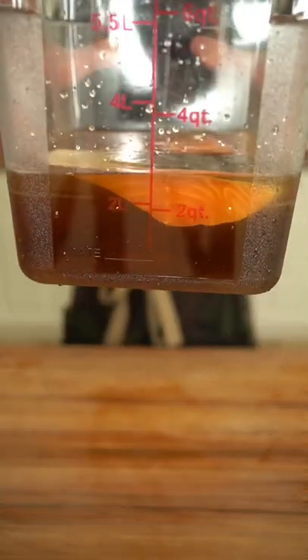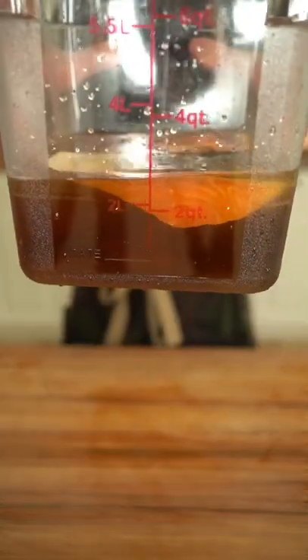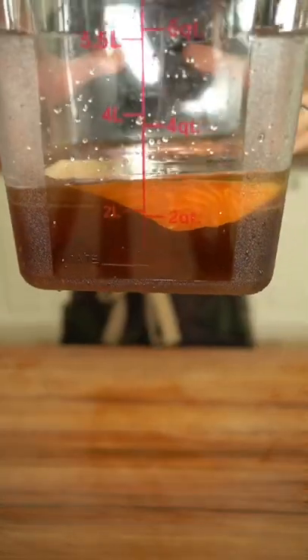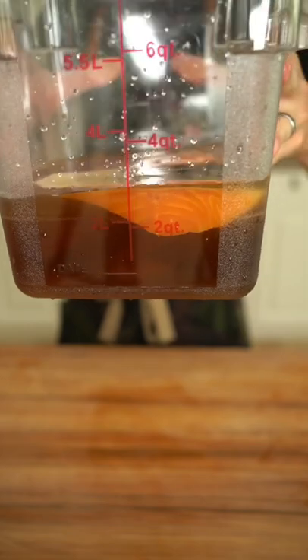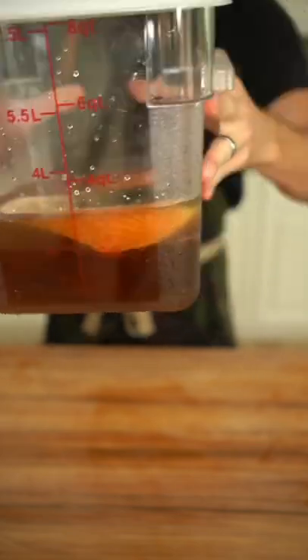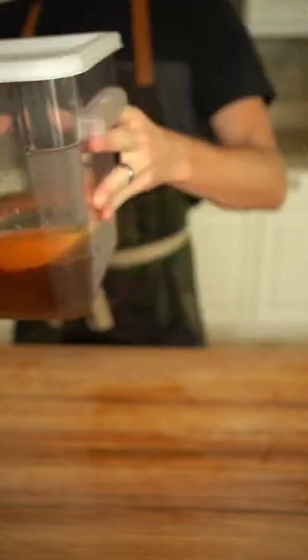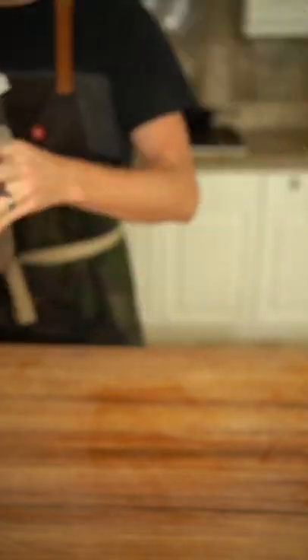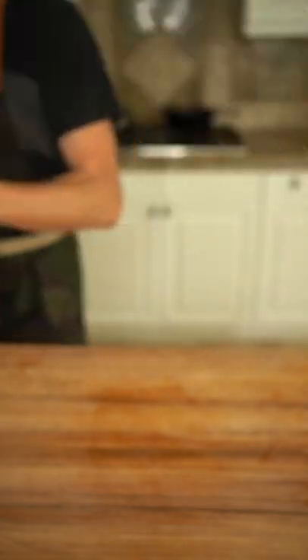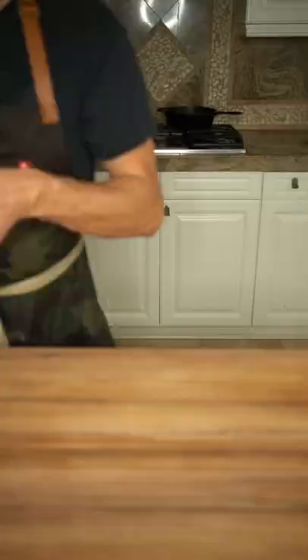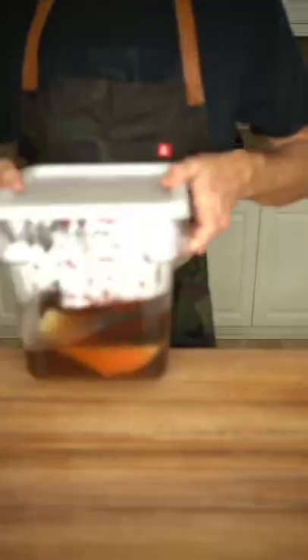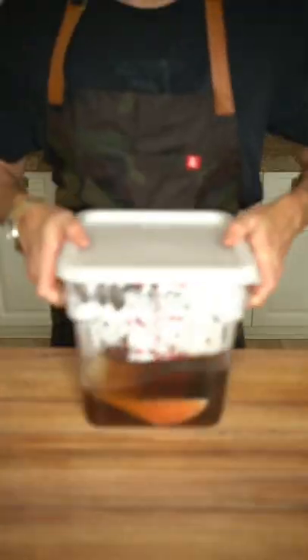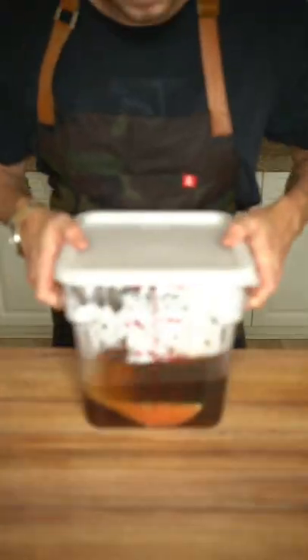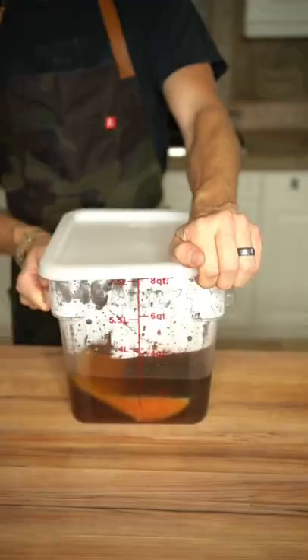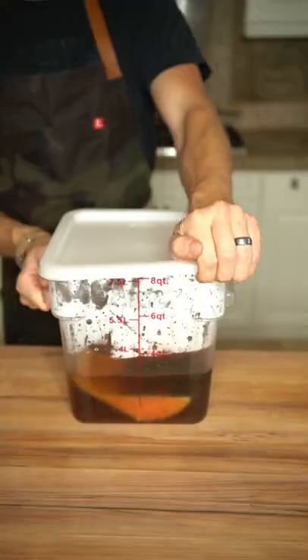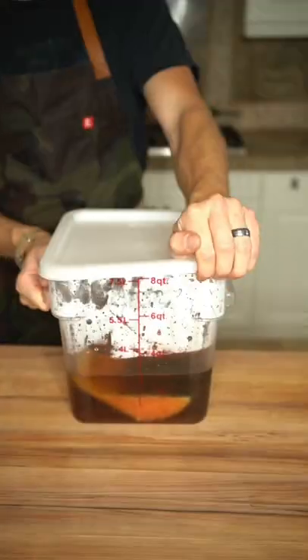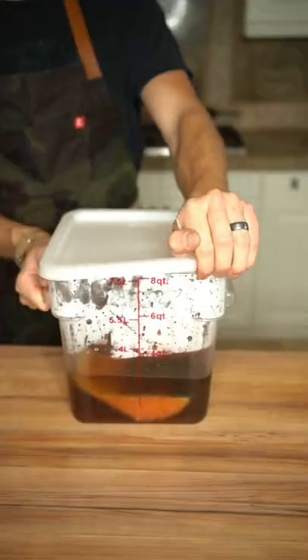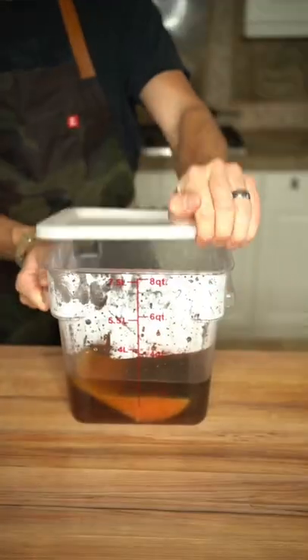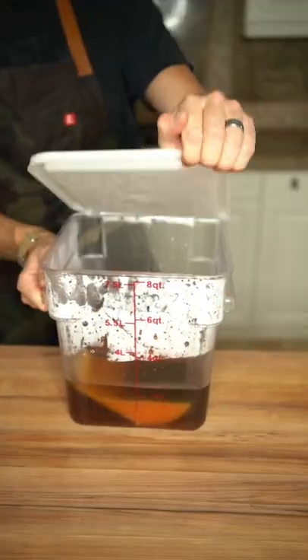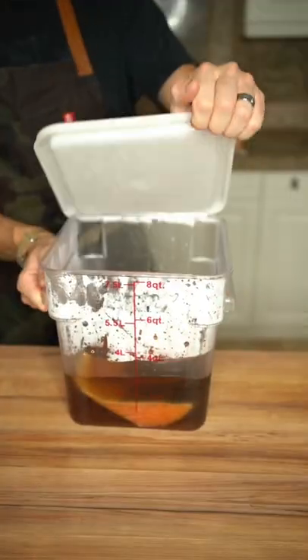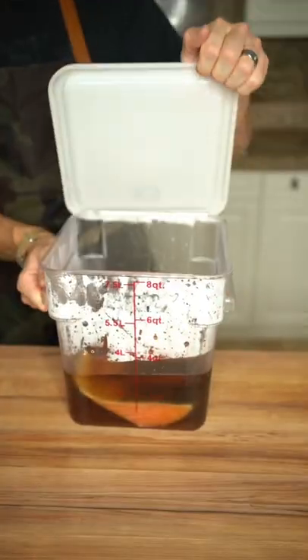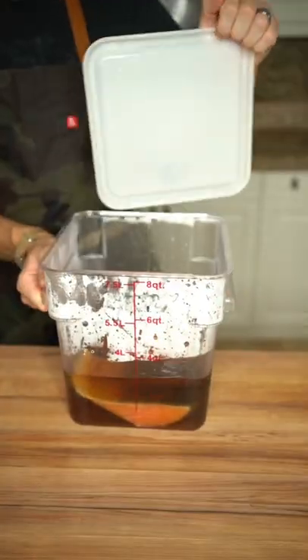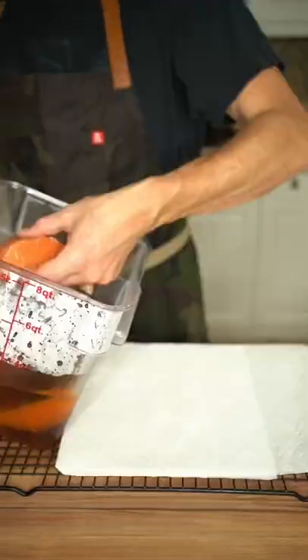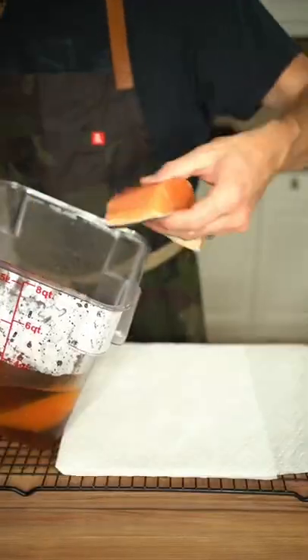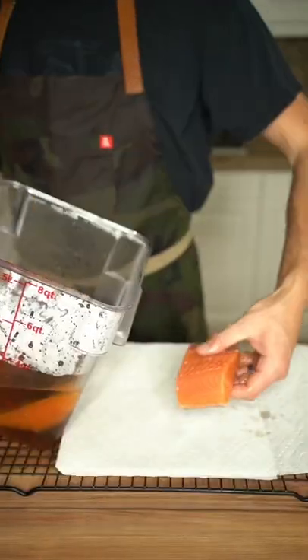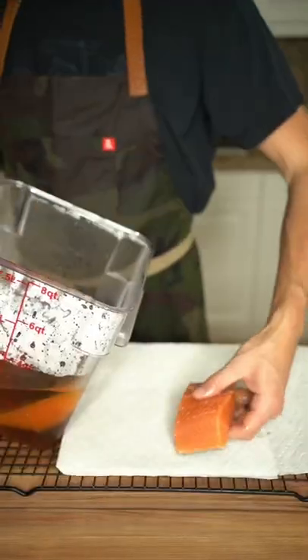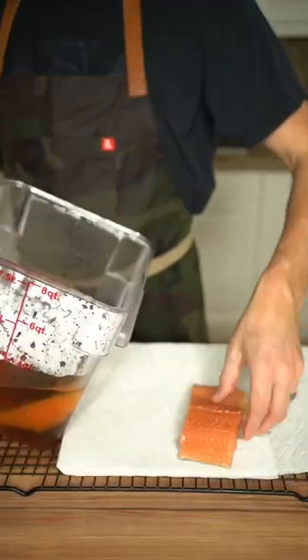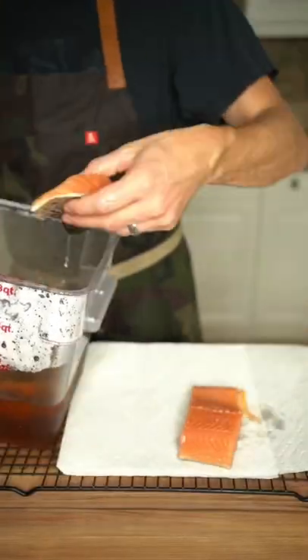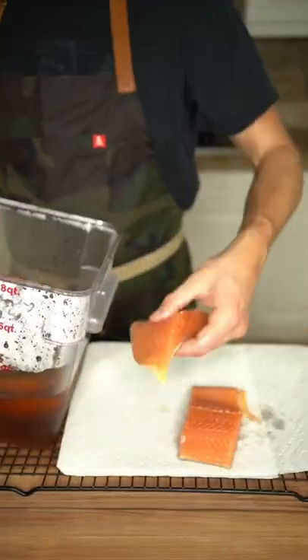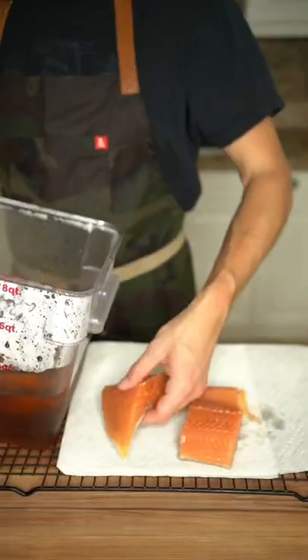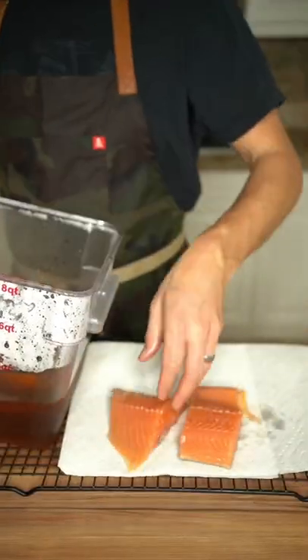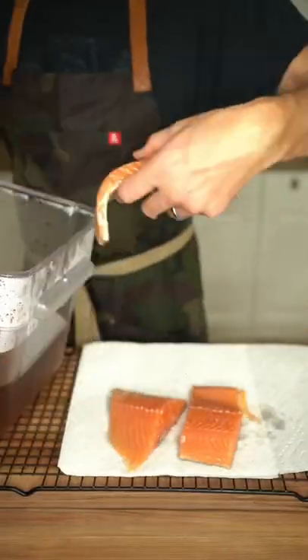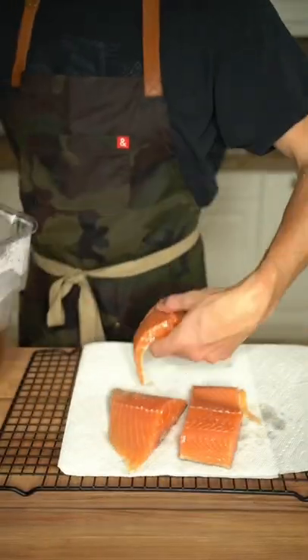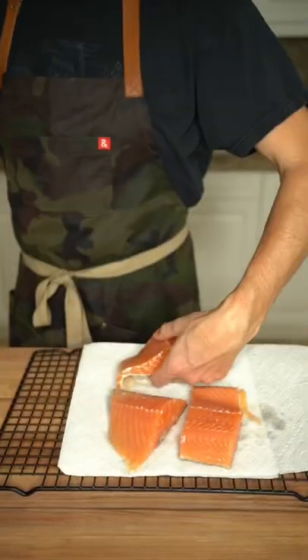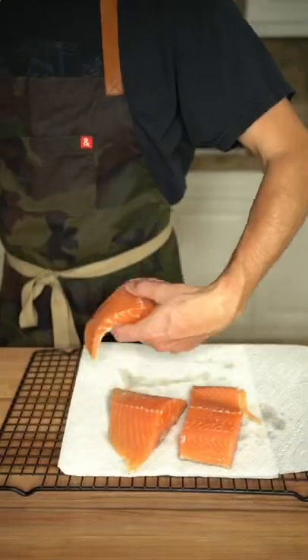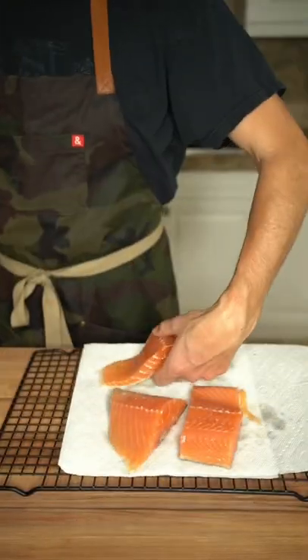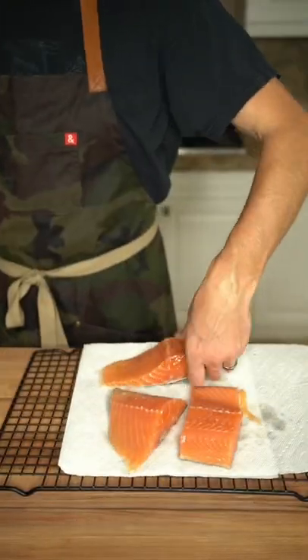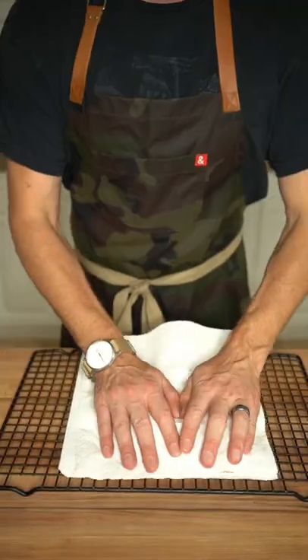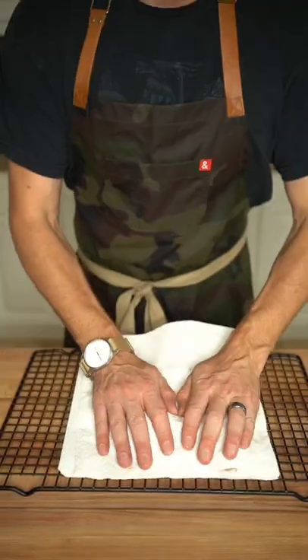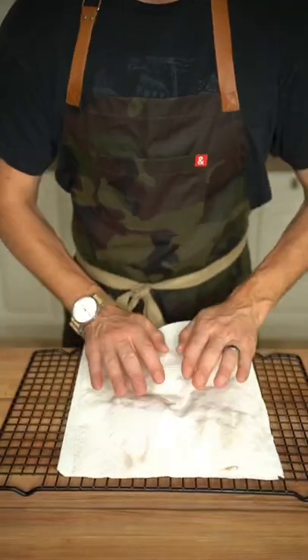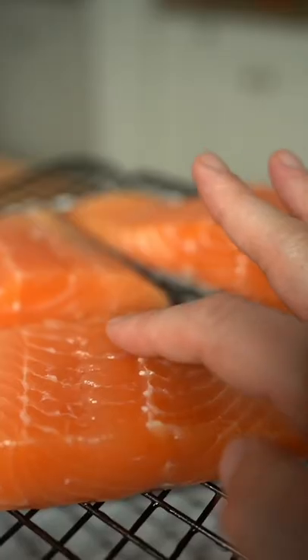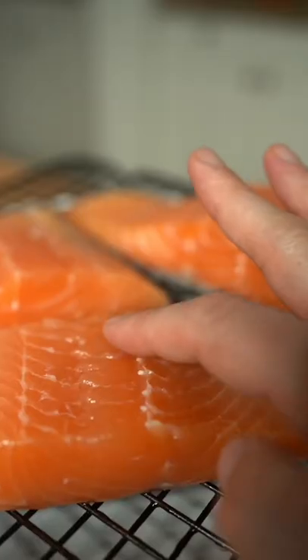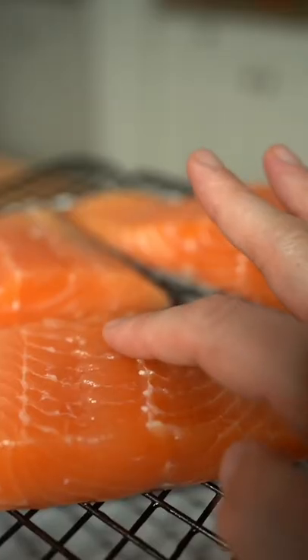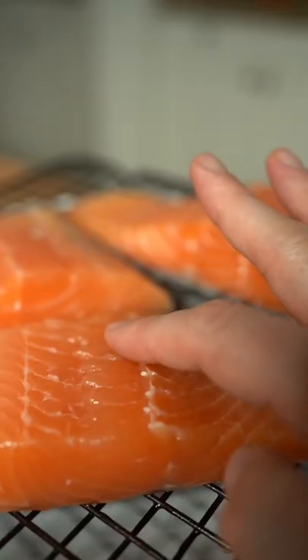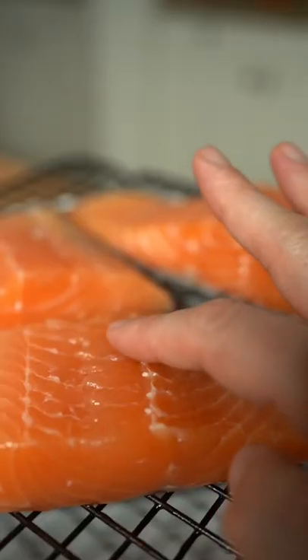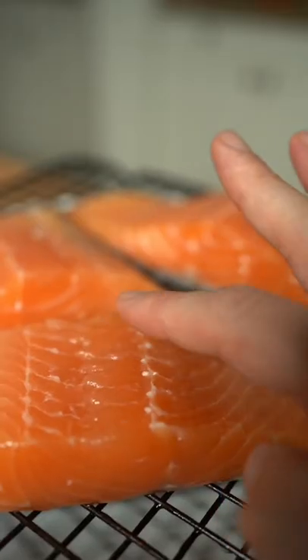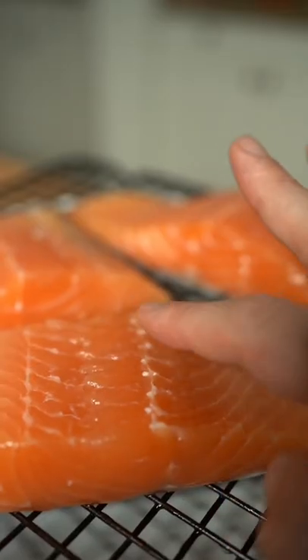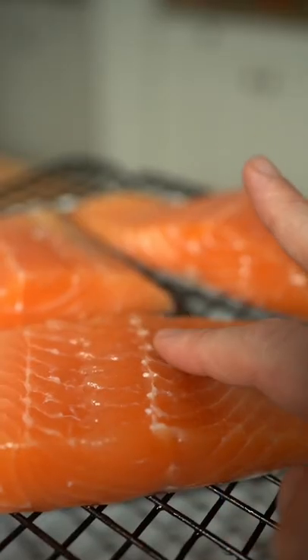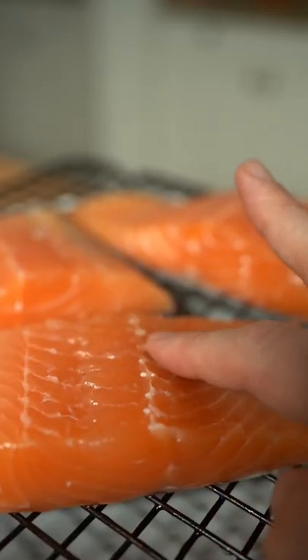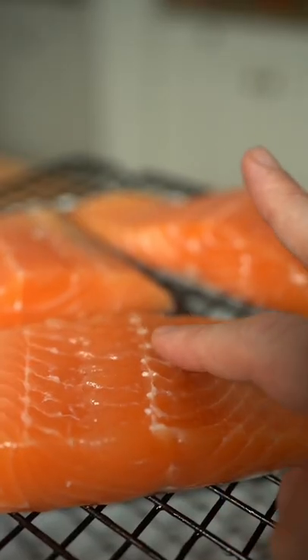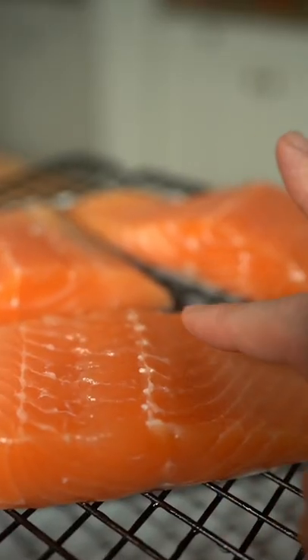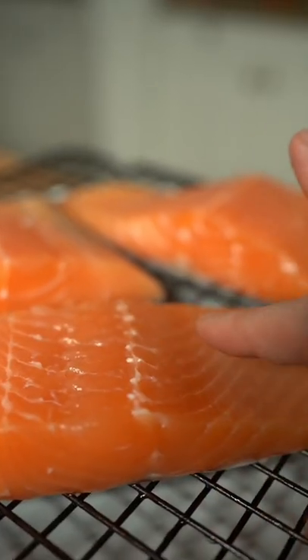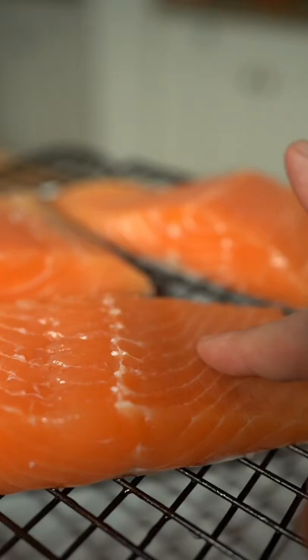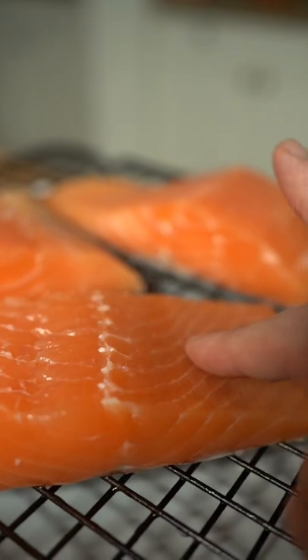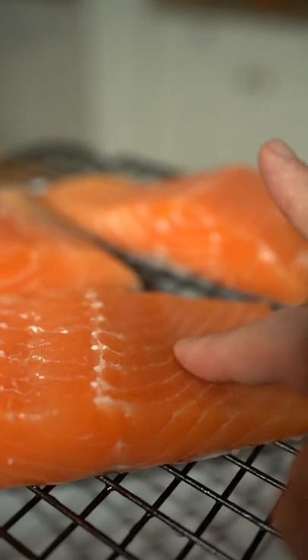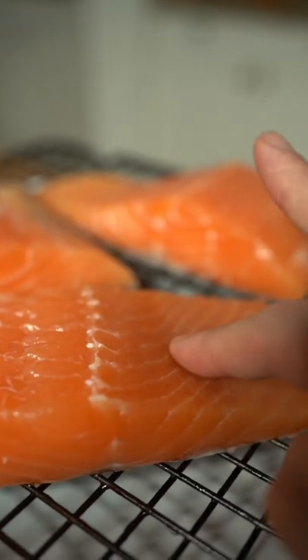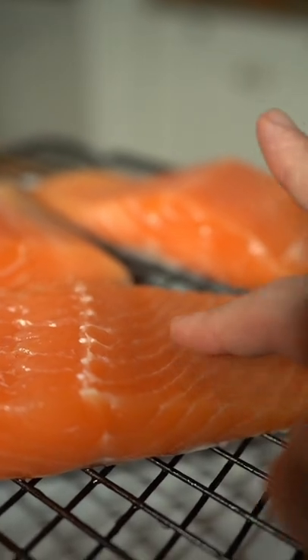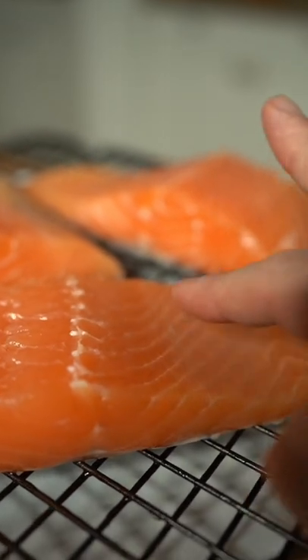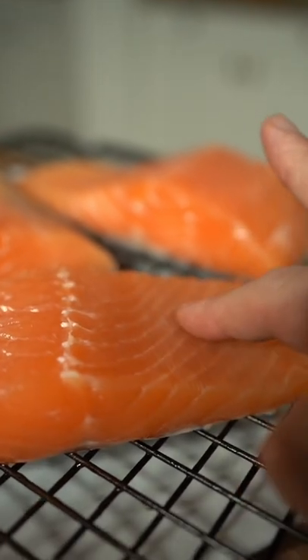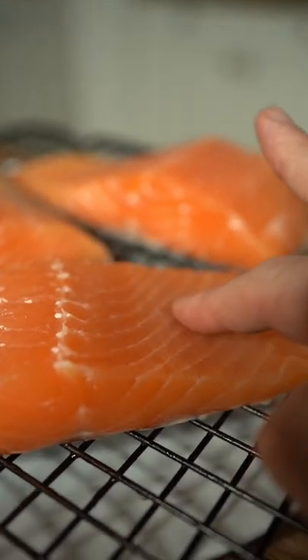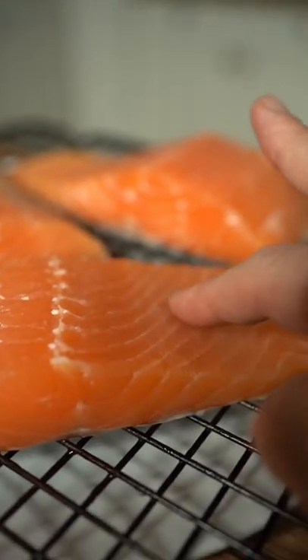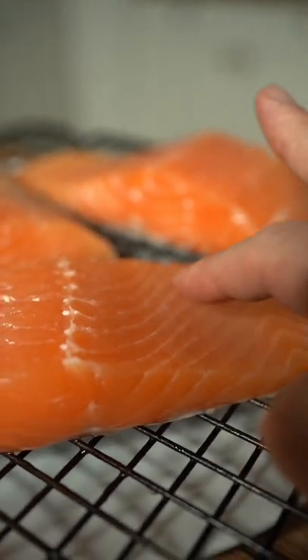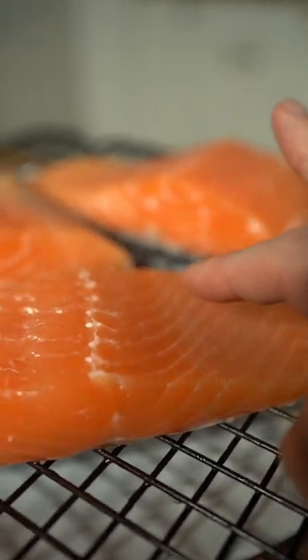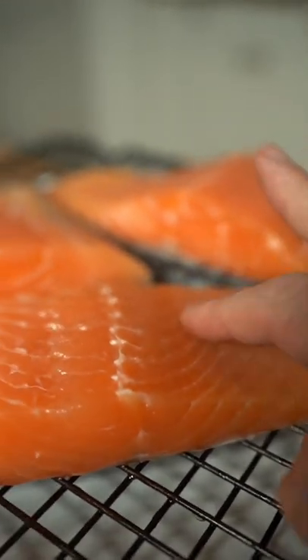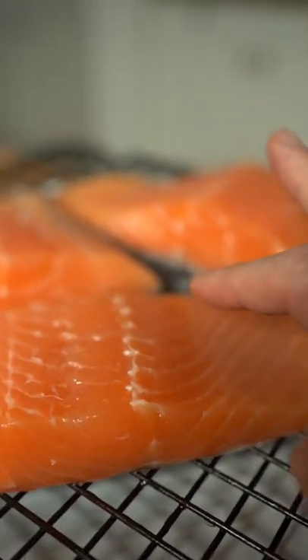Refrigerate overnight, then pat dry and let it sit out at room temperature for a couple hours until a nice pellicle develops.